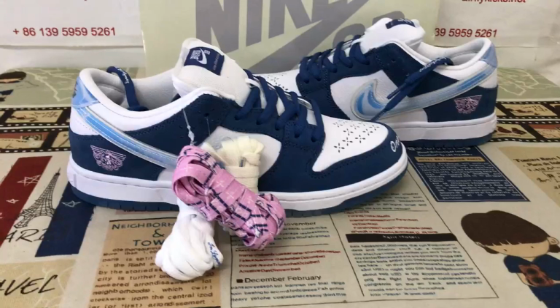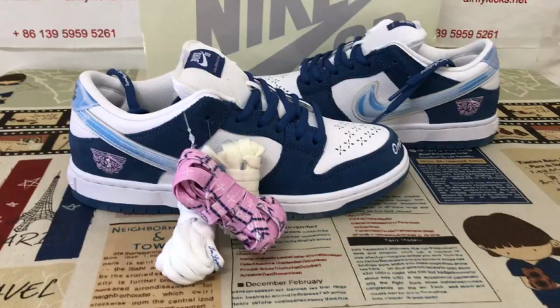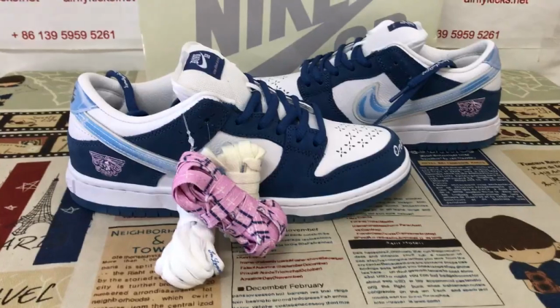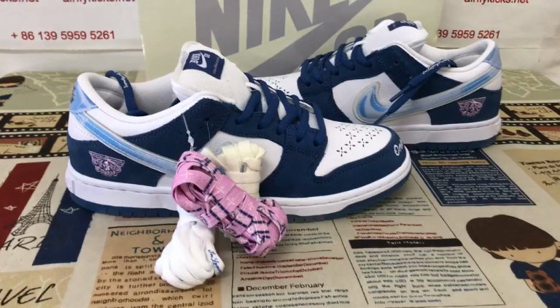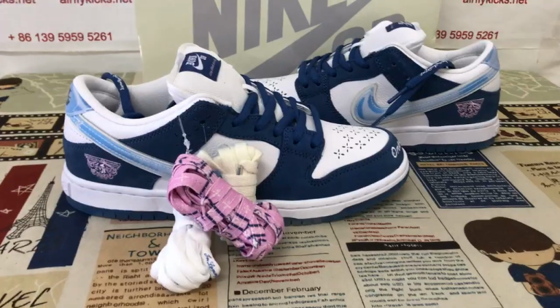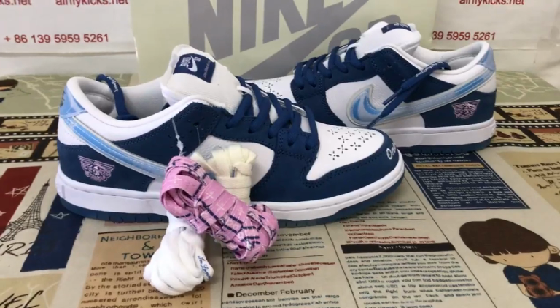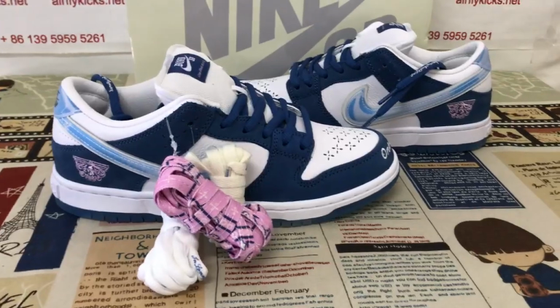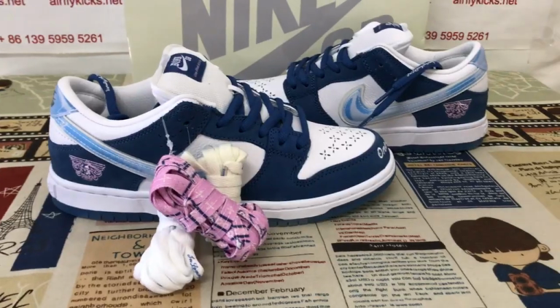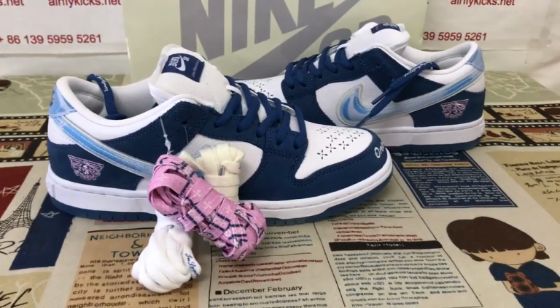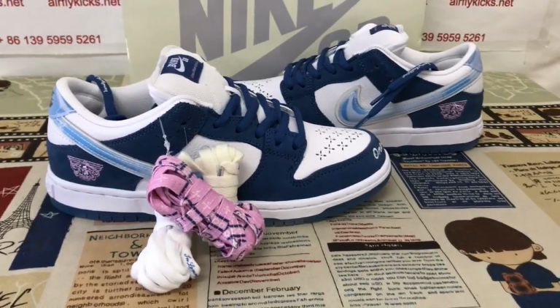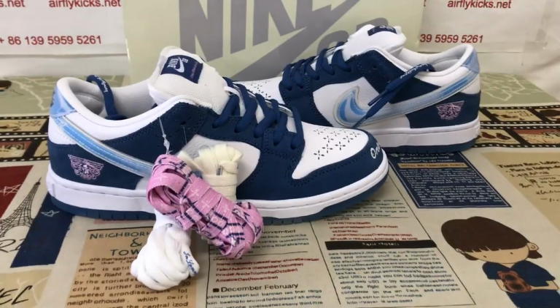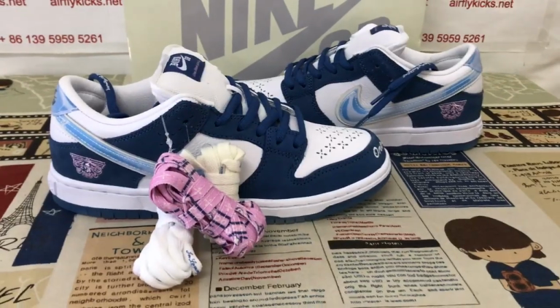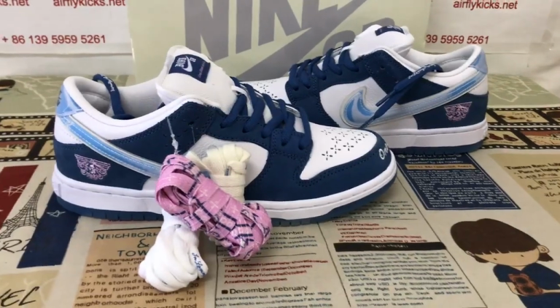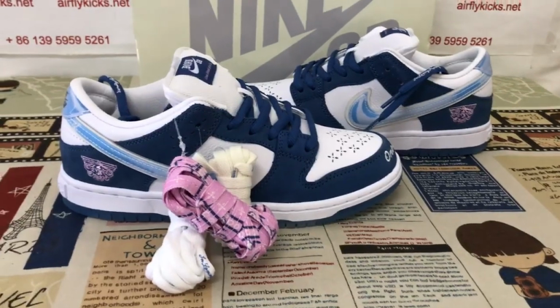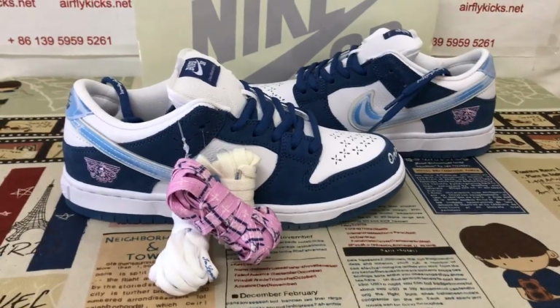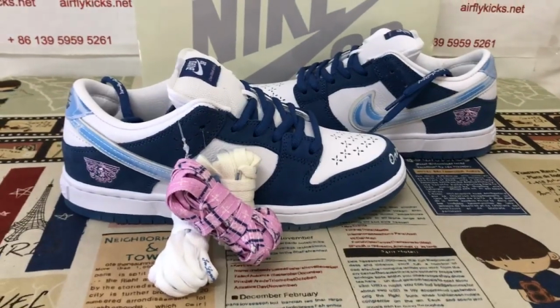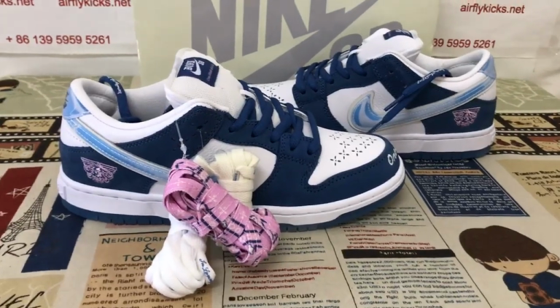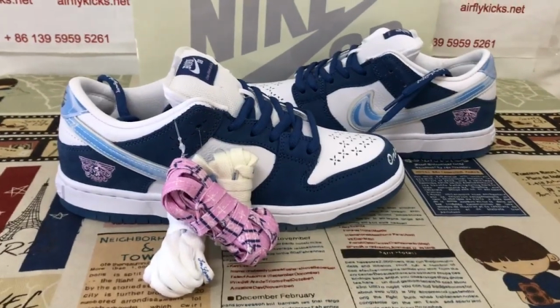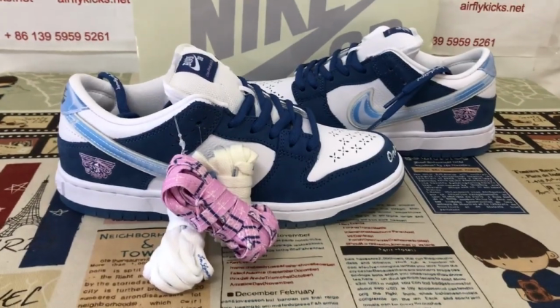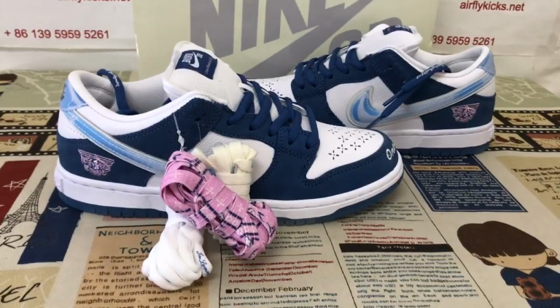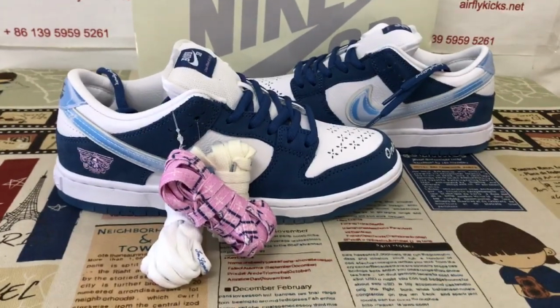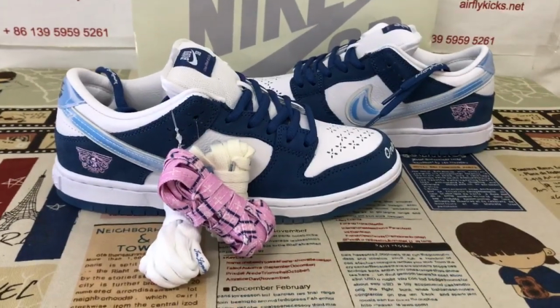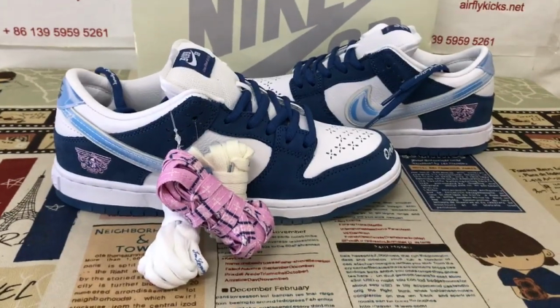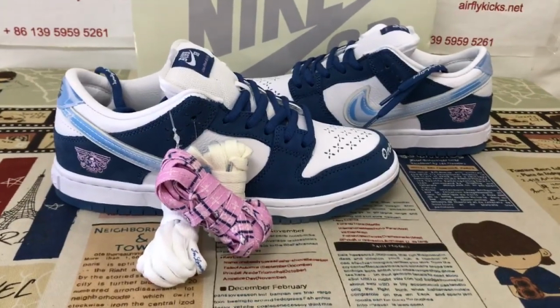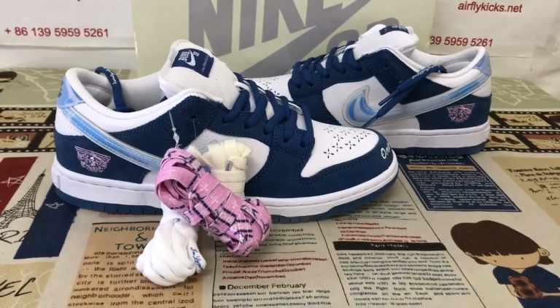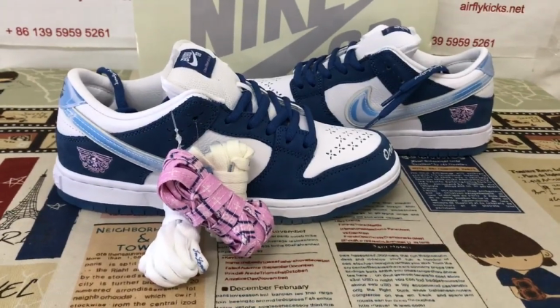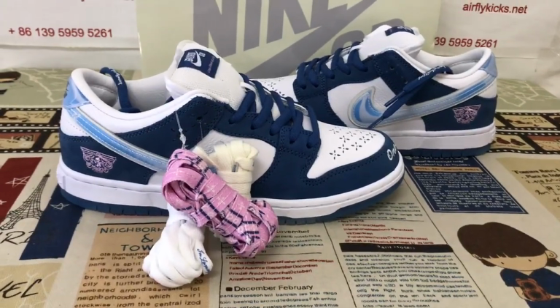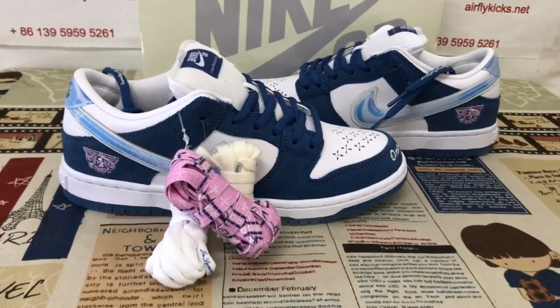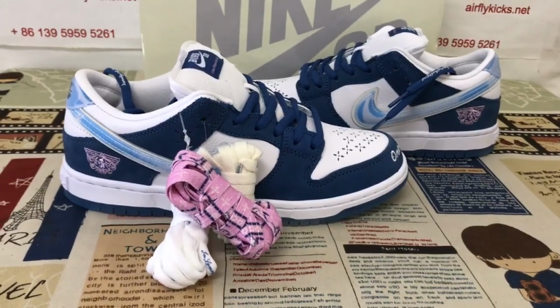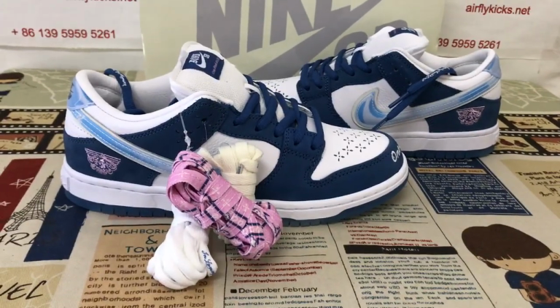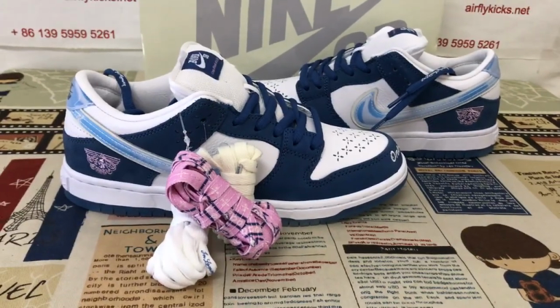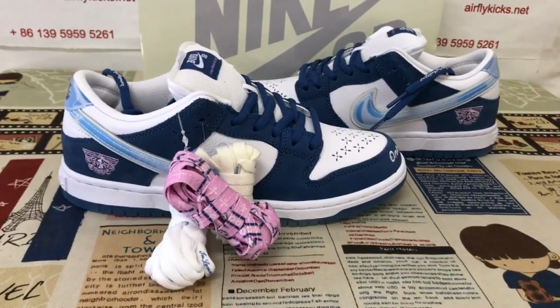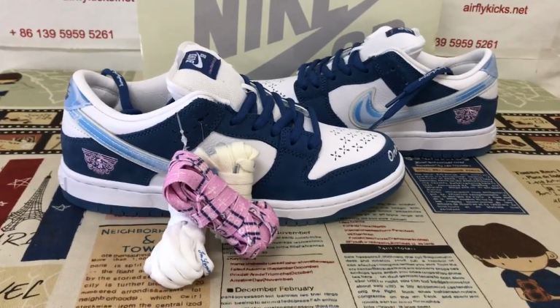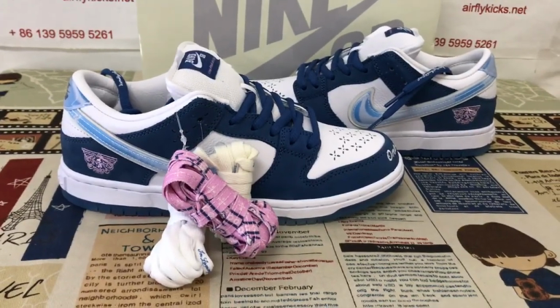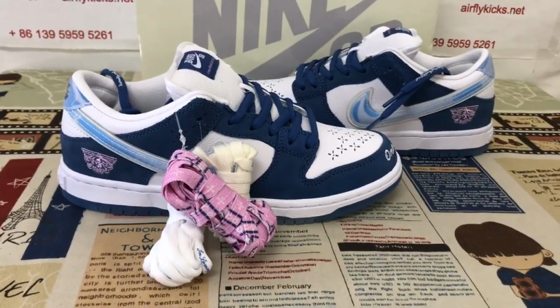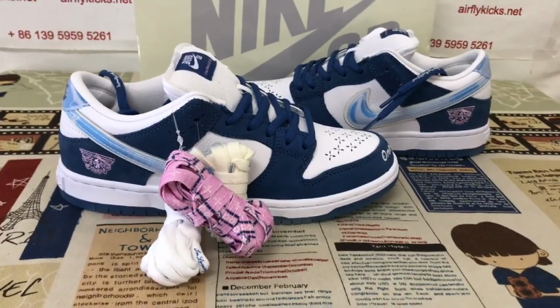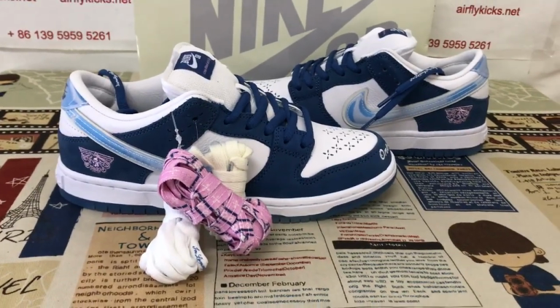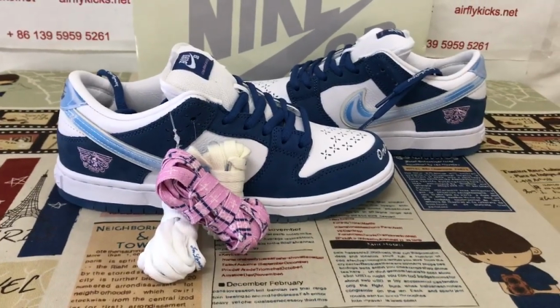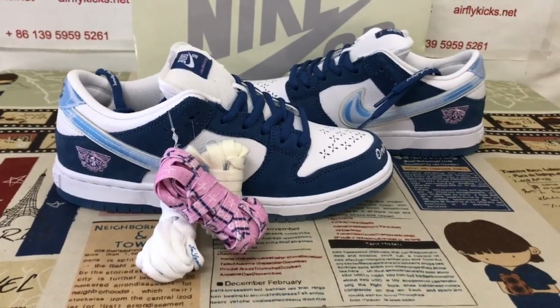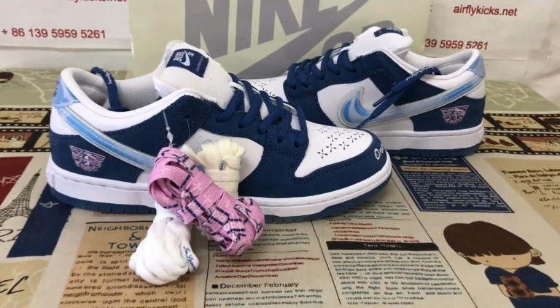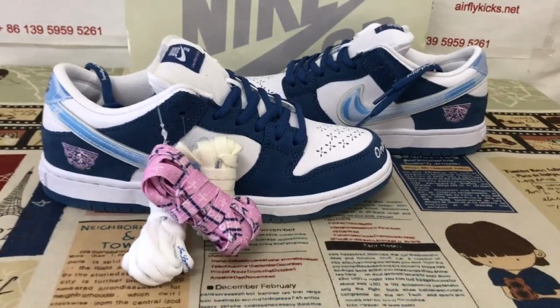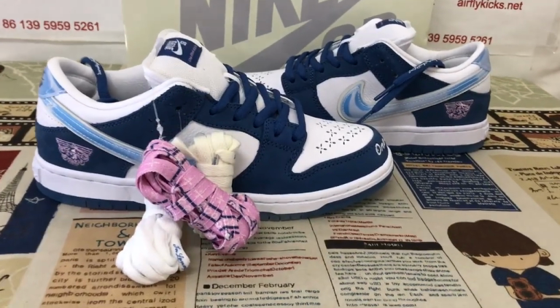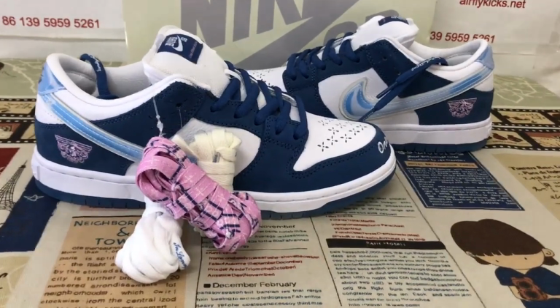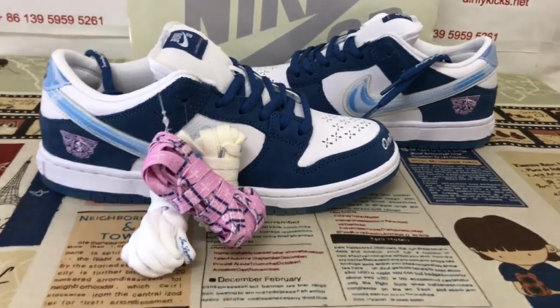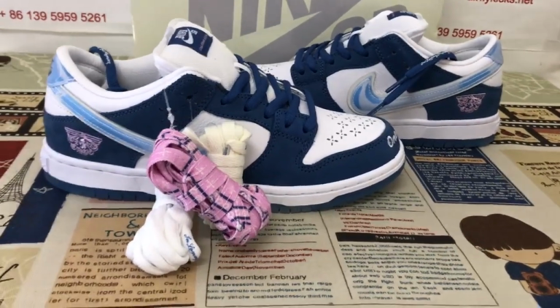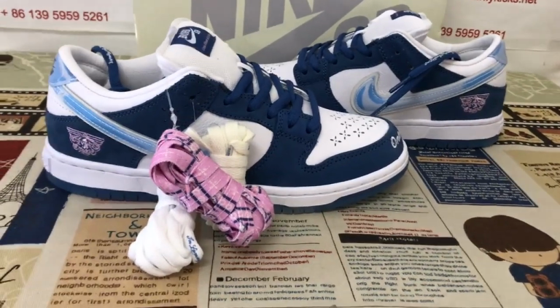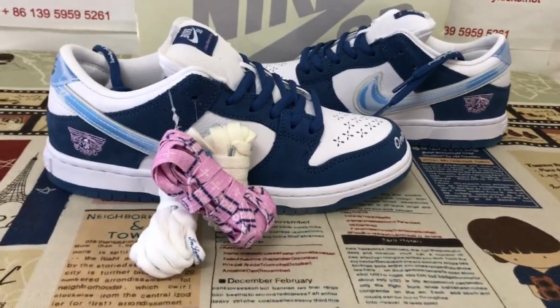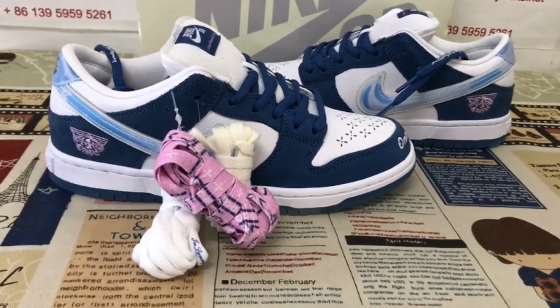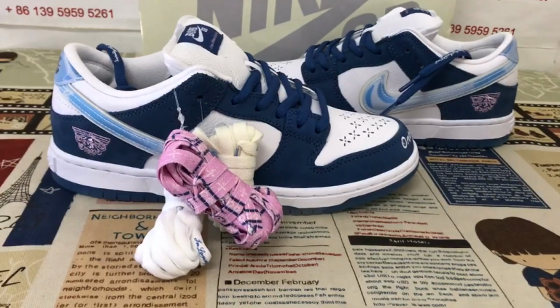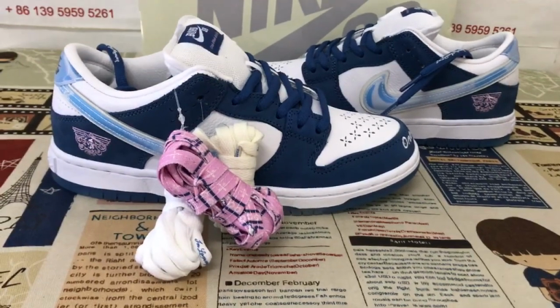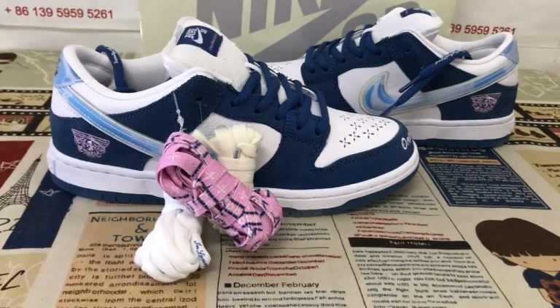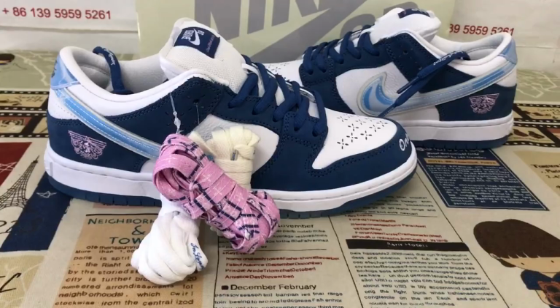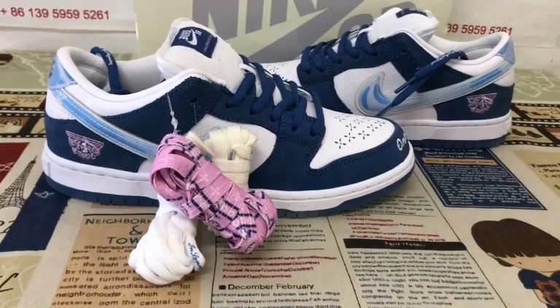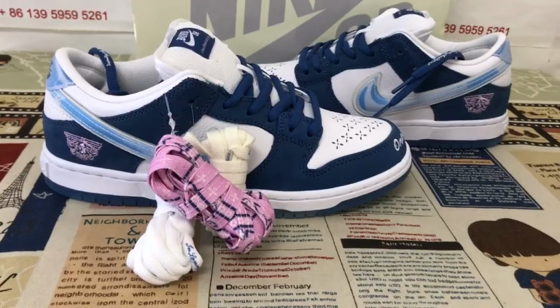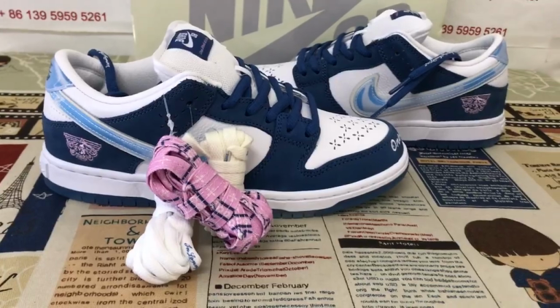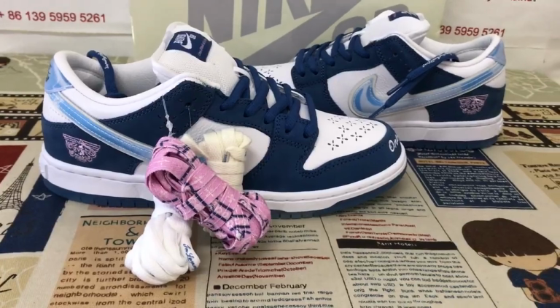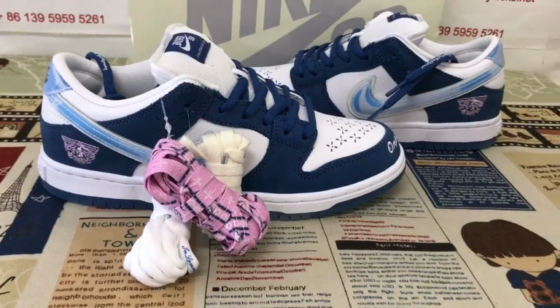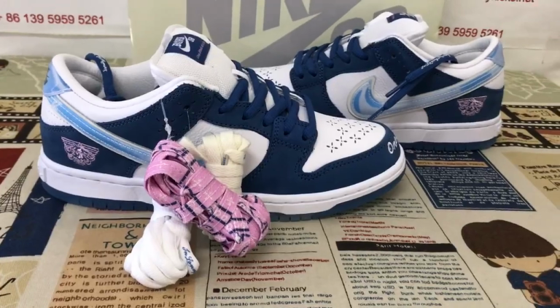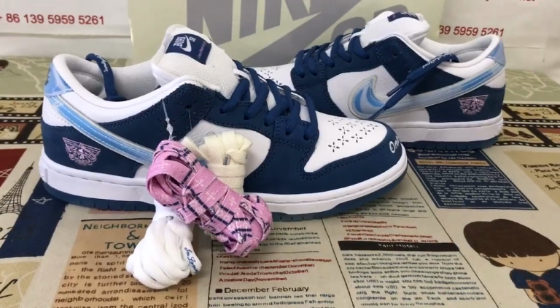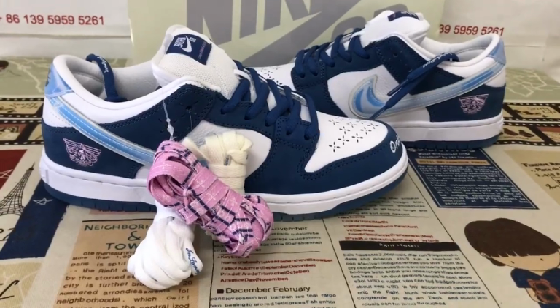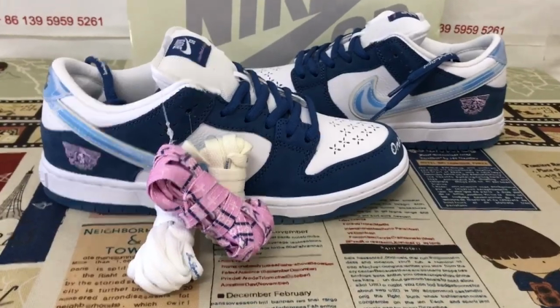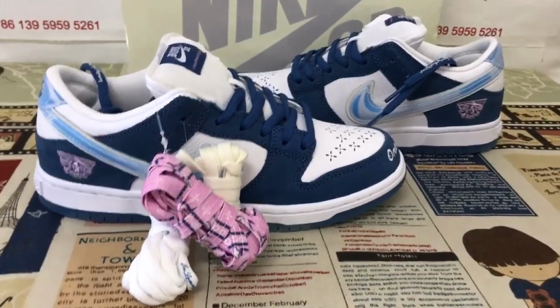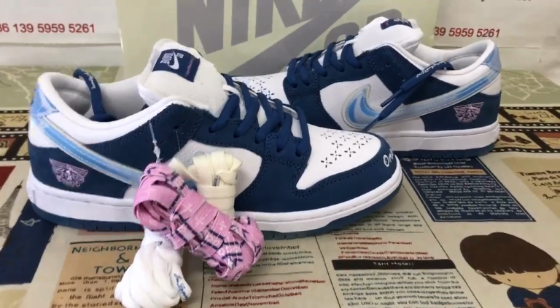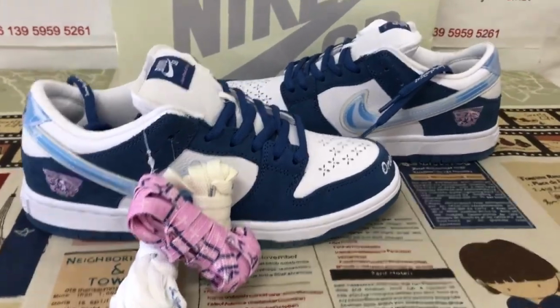Hello friends. Let me show you the Nike SB Dunk Low Born and Raised, one block at a time.